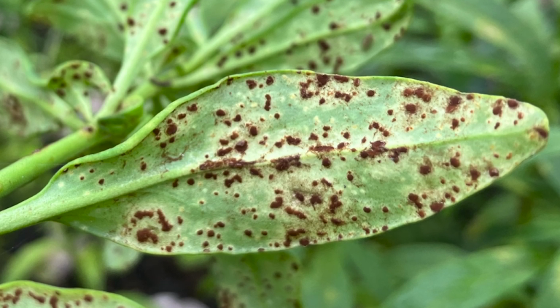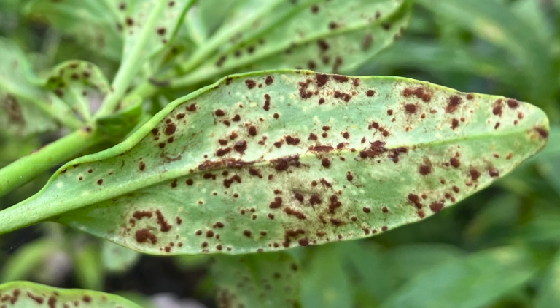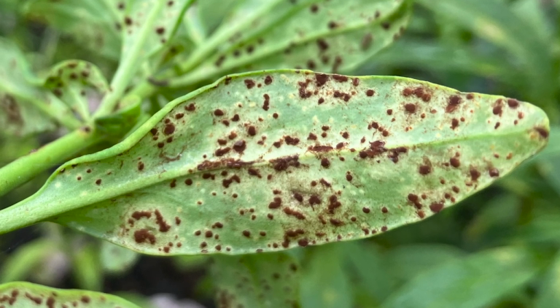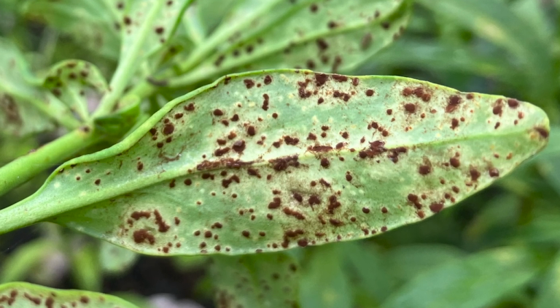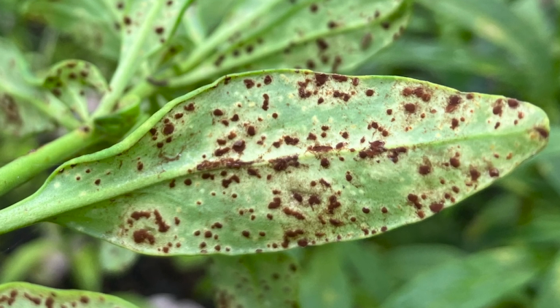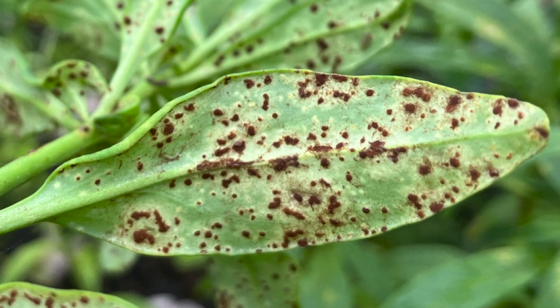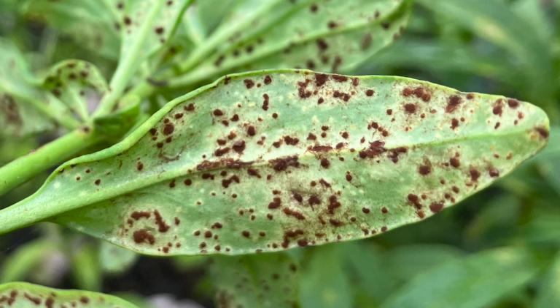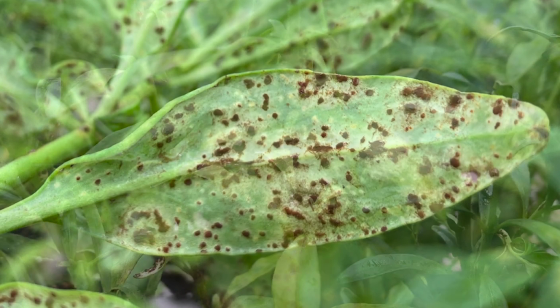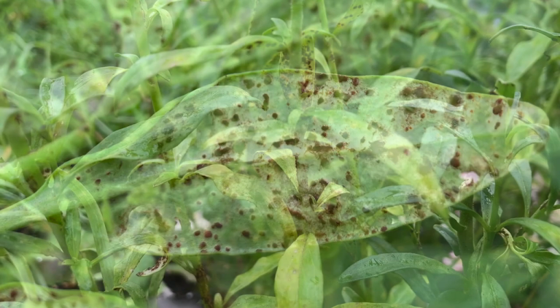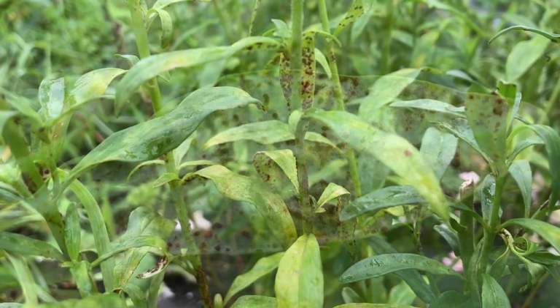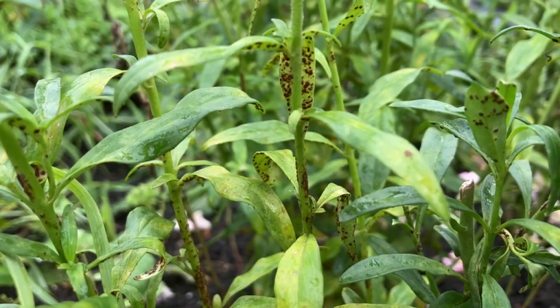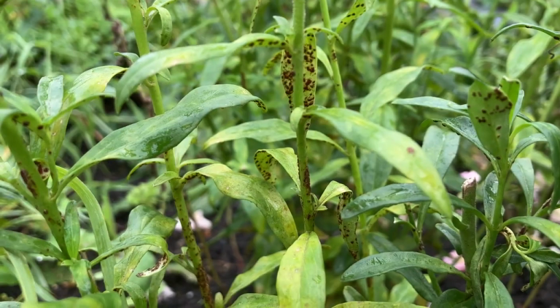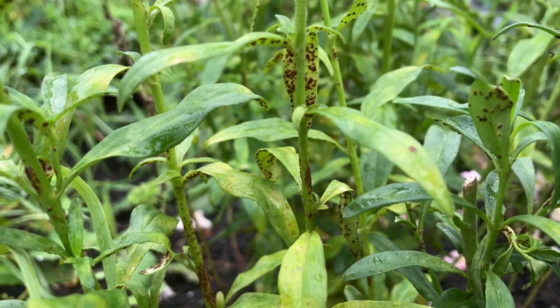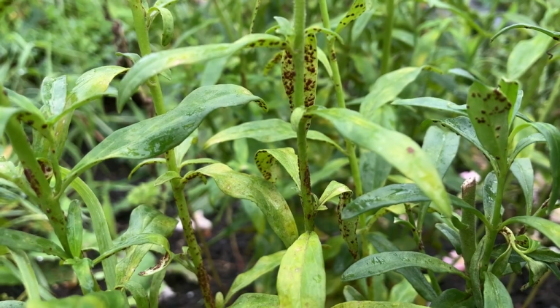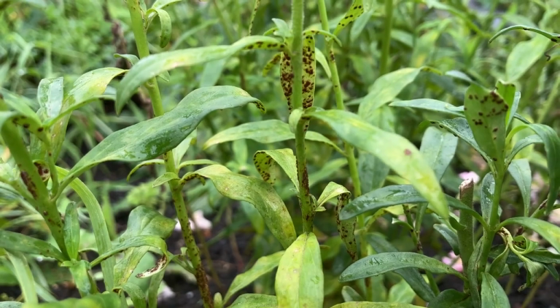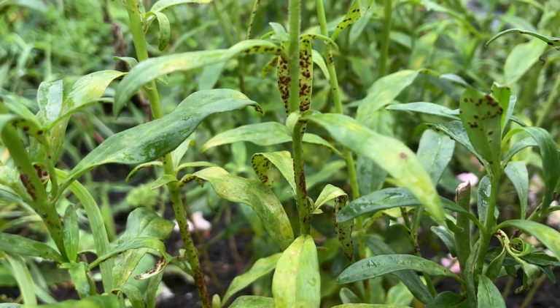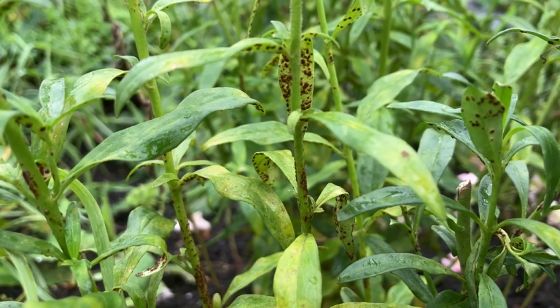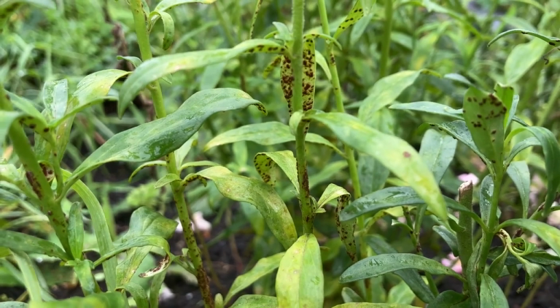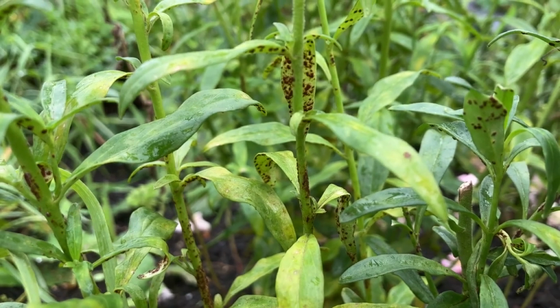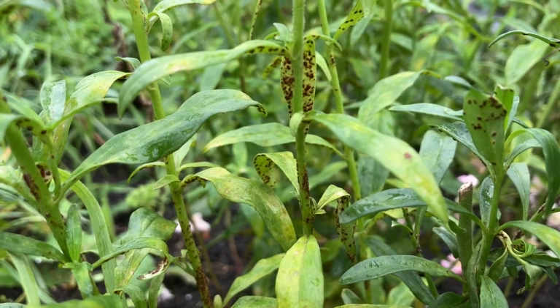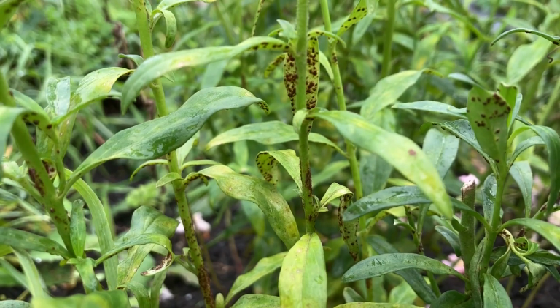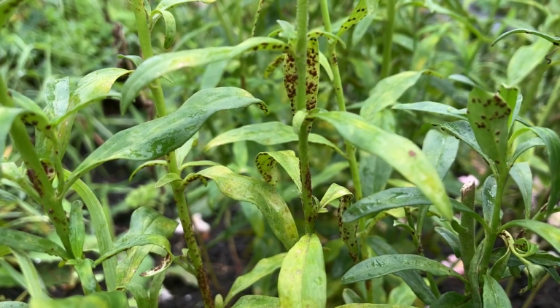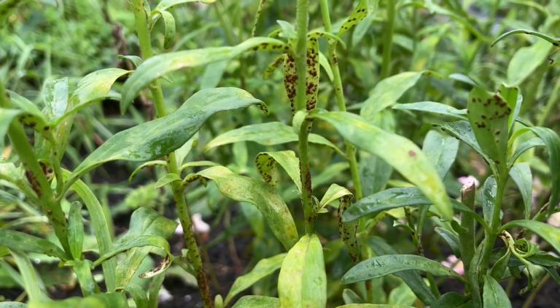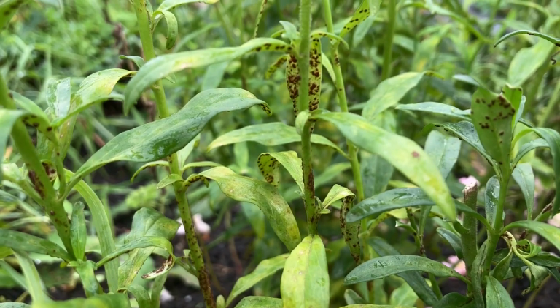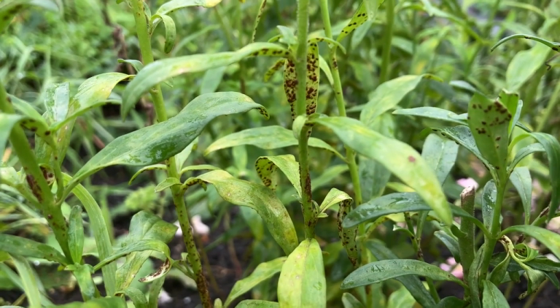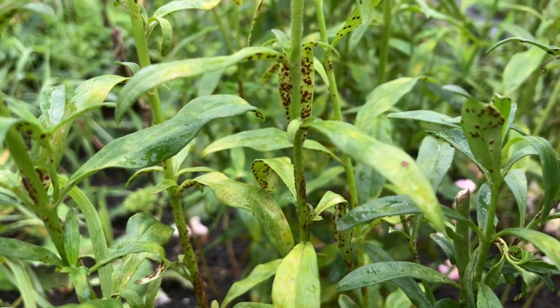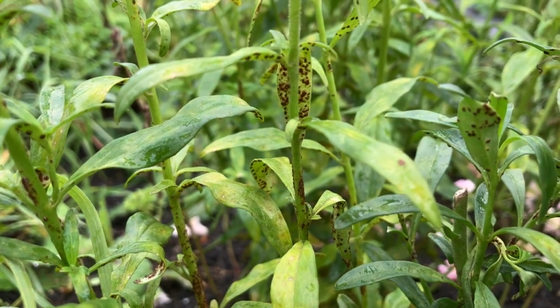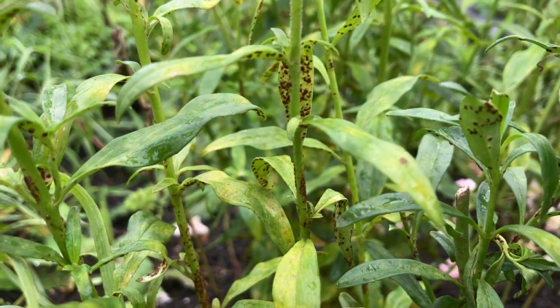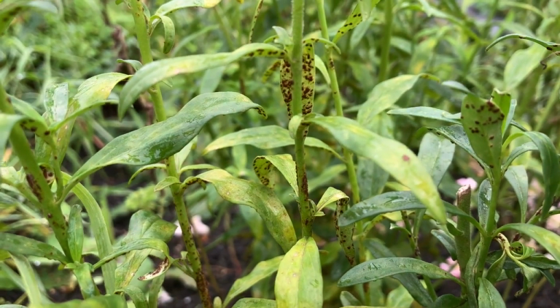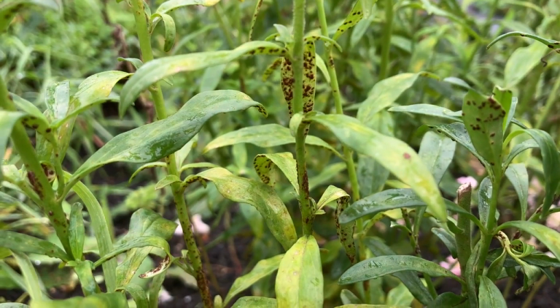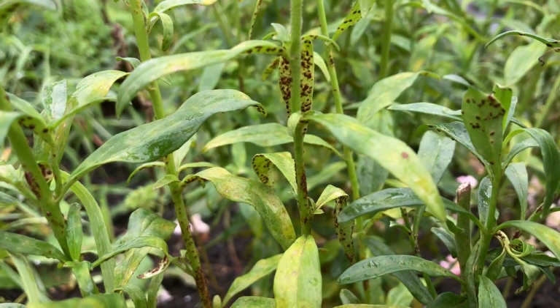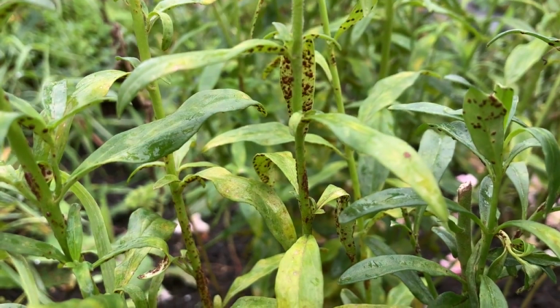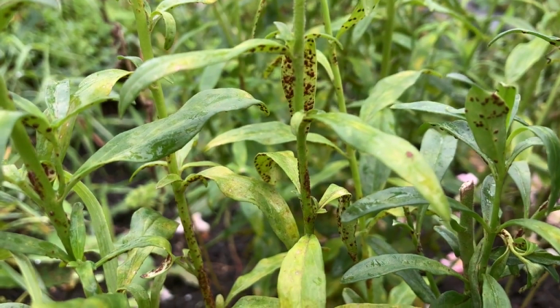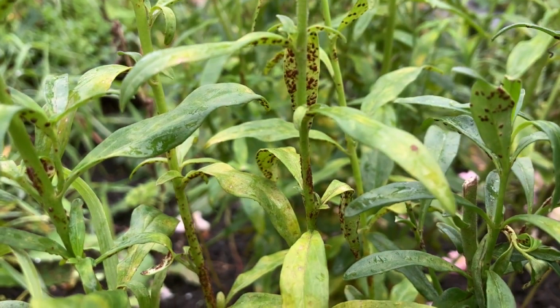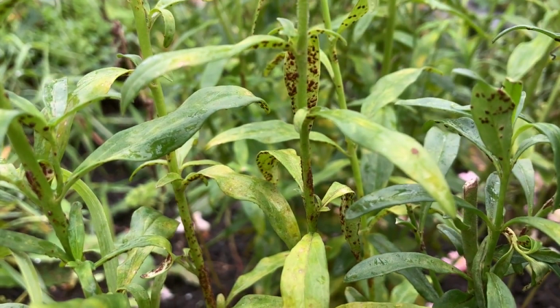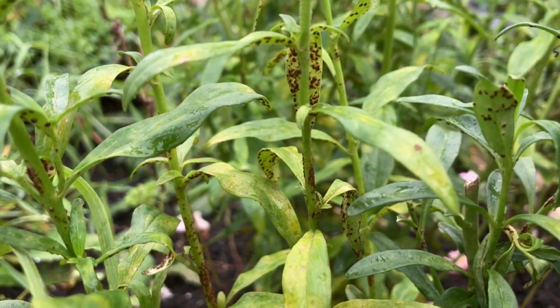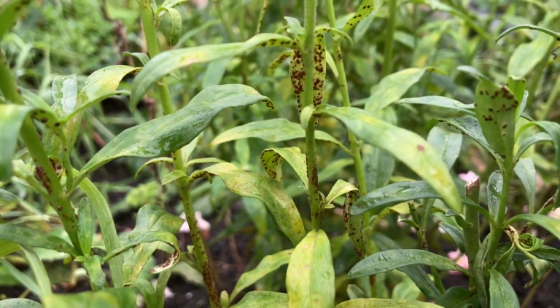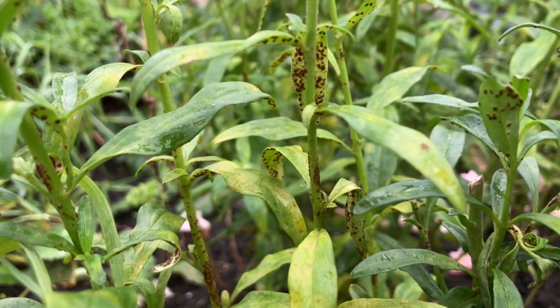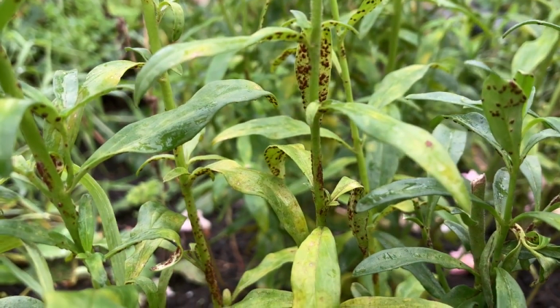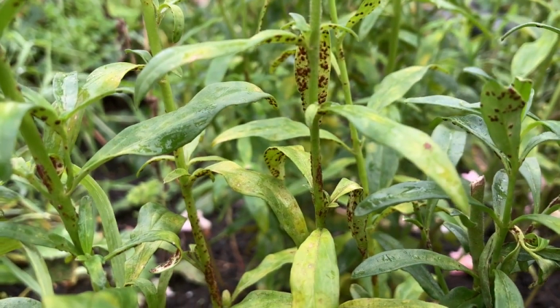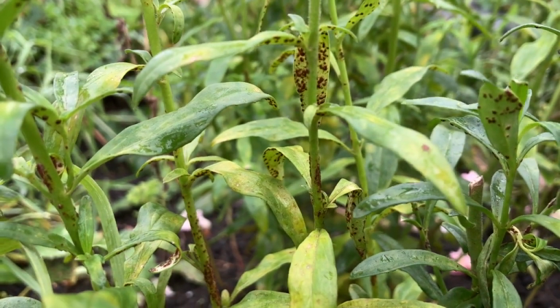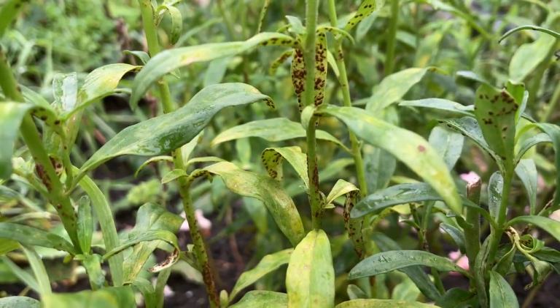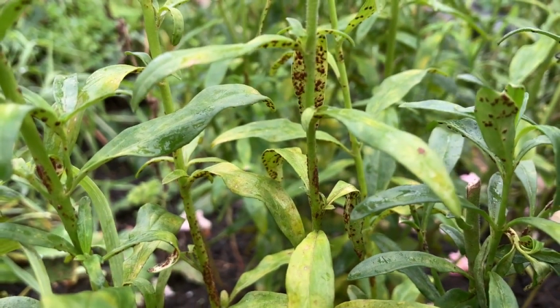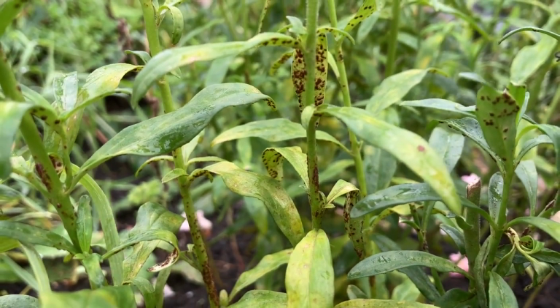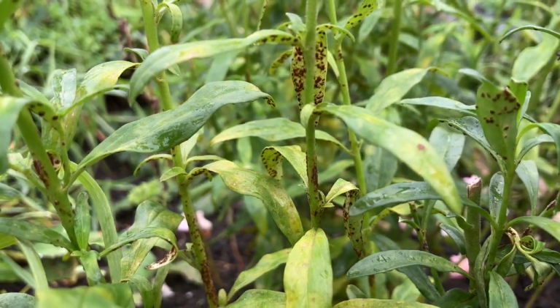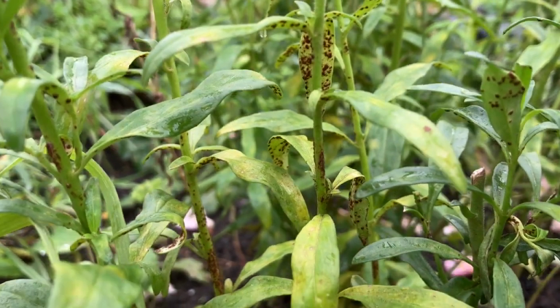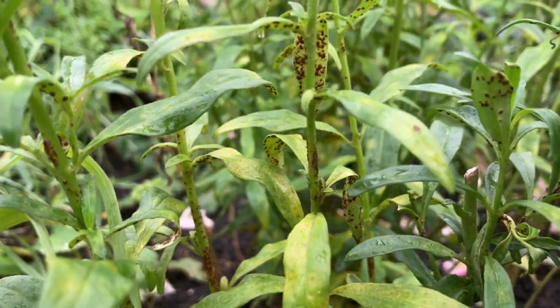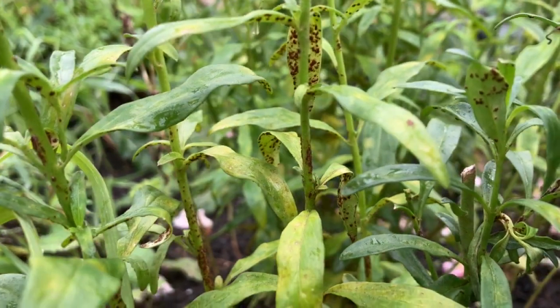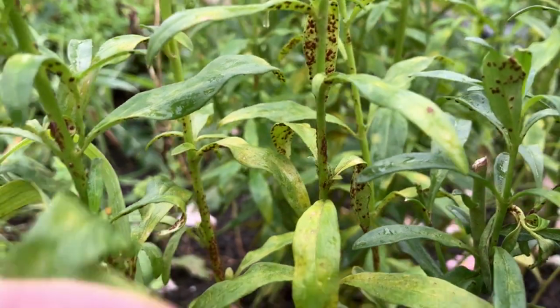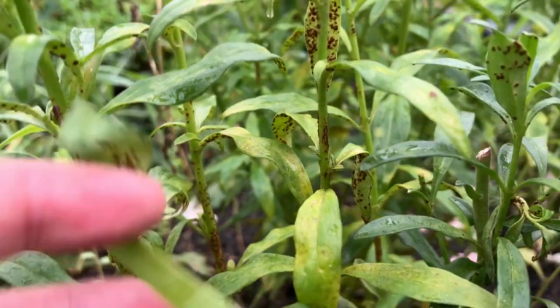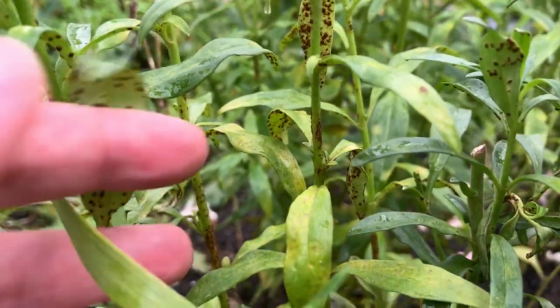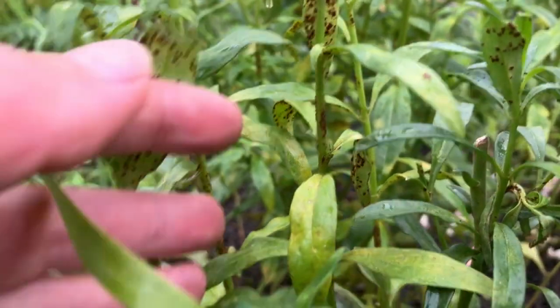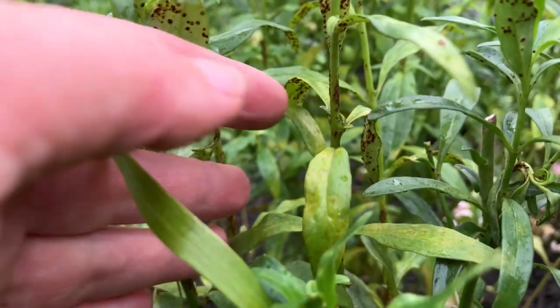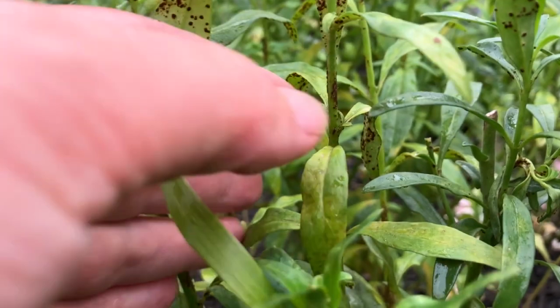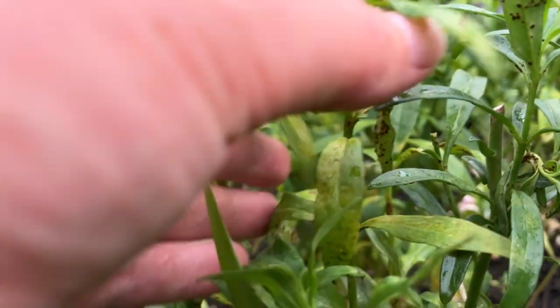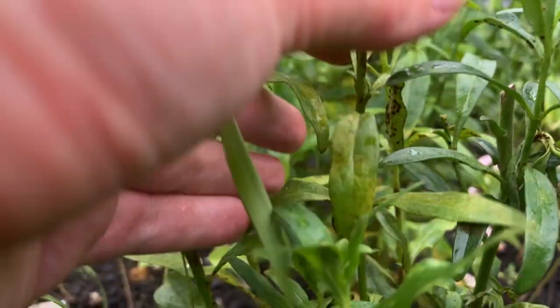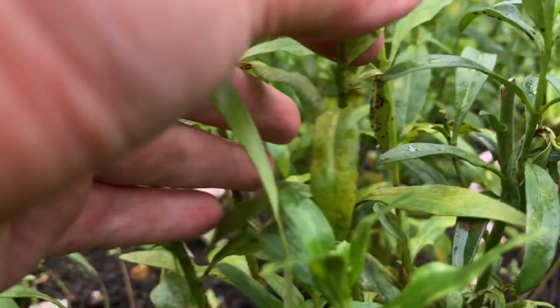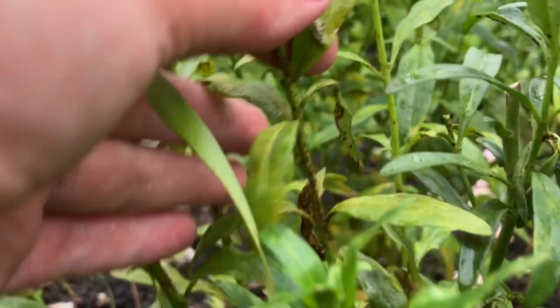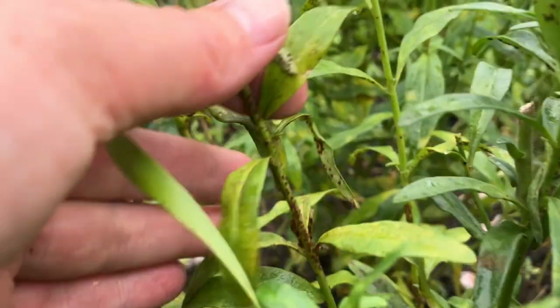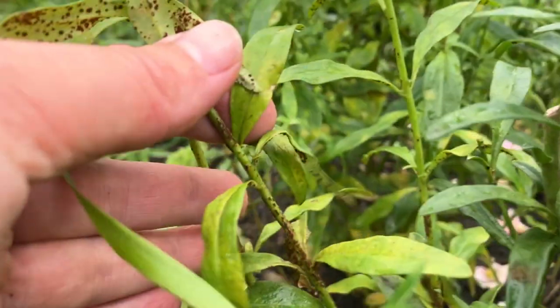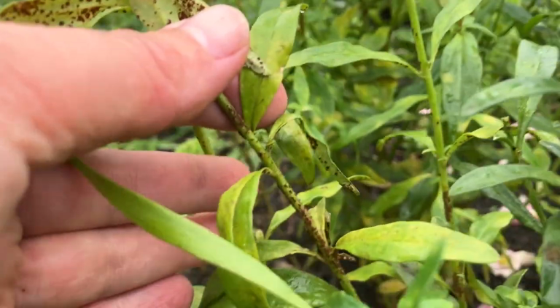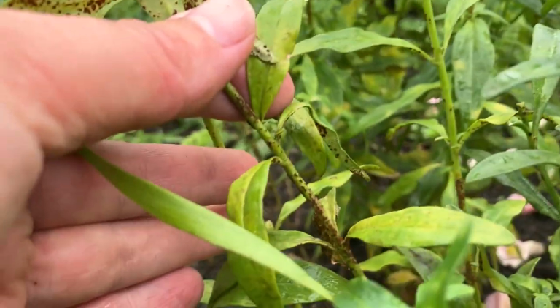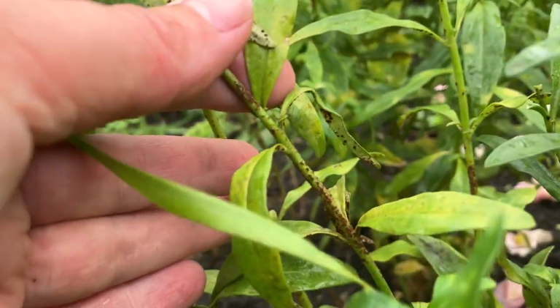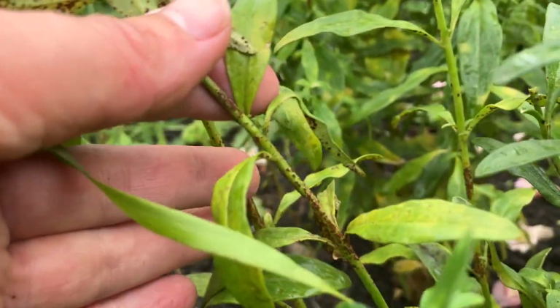It's only when I turn a leaf over that you suddenly see the full extent of the Antirrhinum rust fungus infection. Look what's happened — the underside of the infected leaves are covered in numerous small, orange-brown, dusty pustules. Ugly or fascinating? You decide. When infection is severe, you can even find these pustules on the stems of the plant.